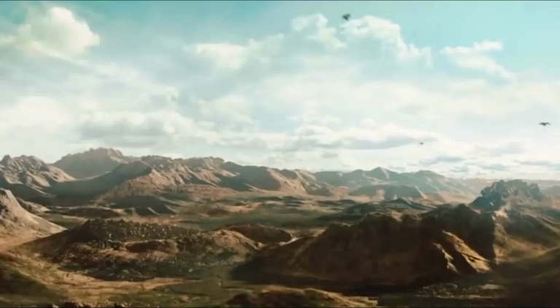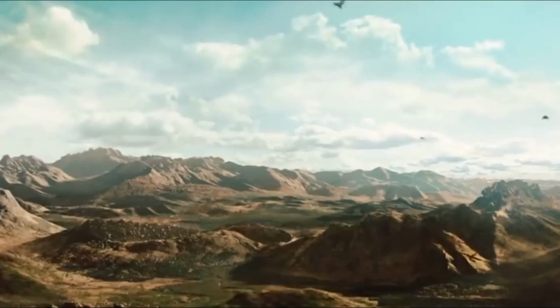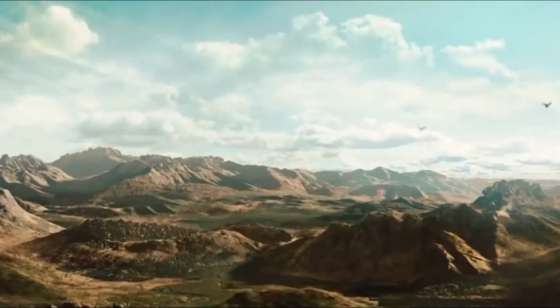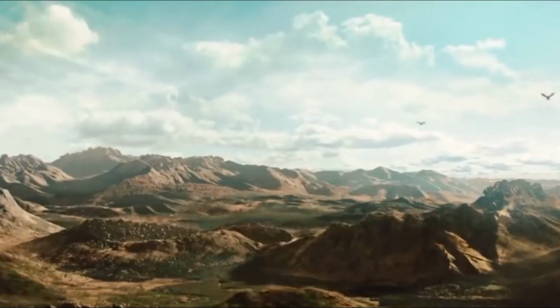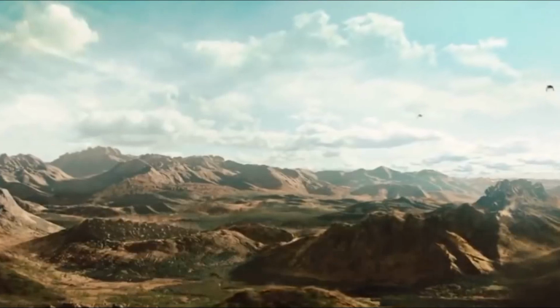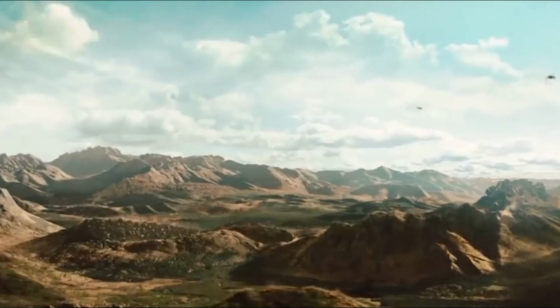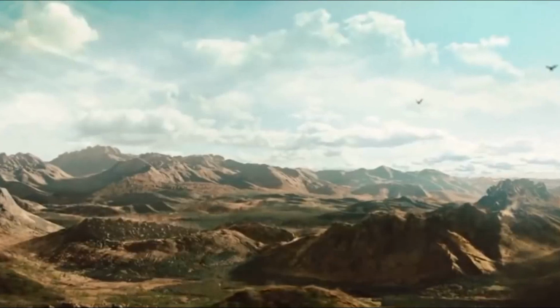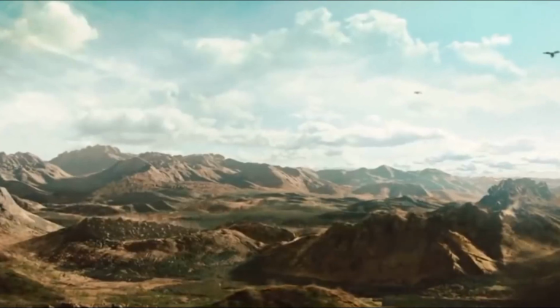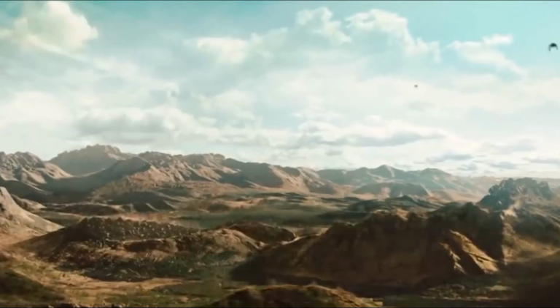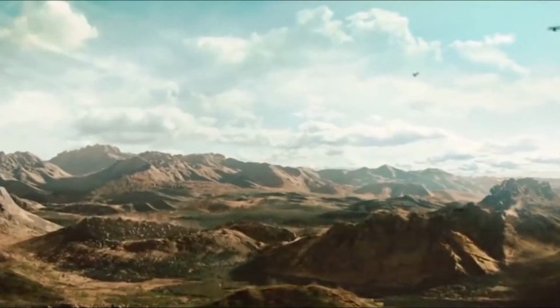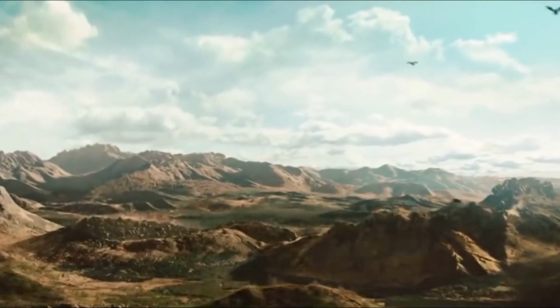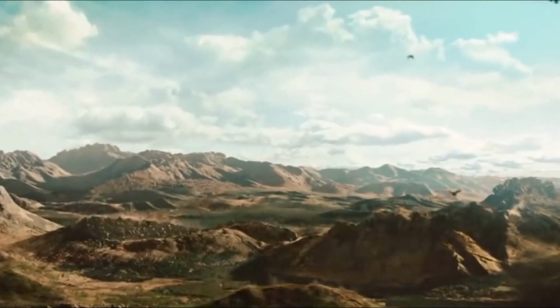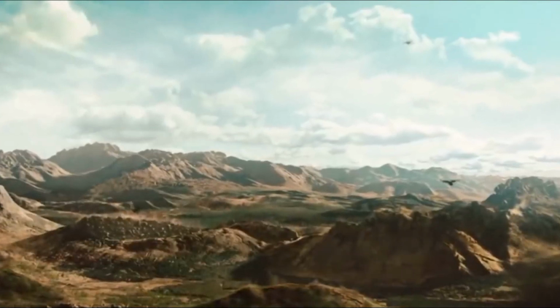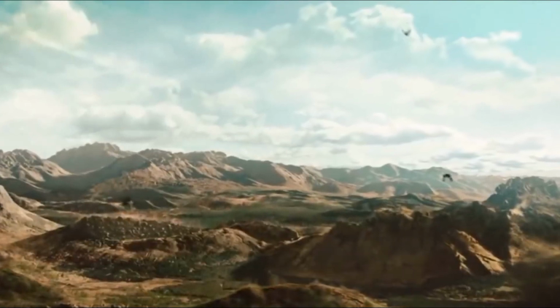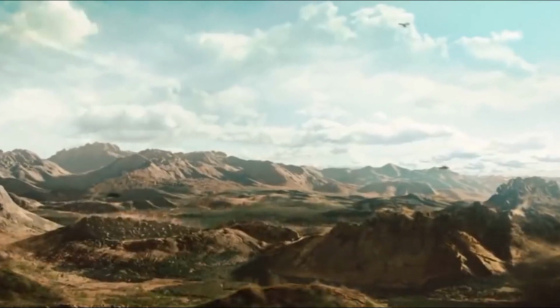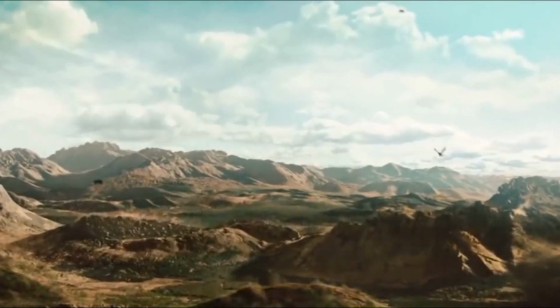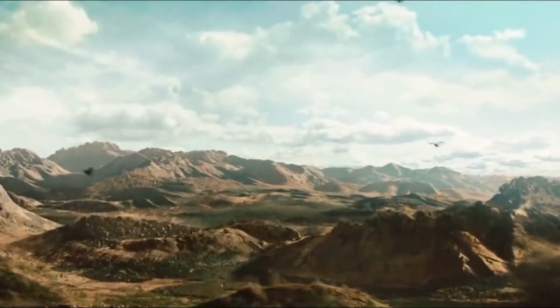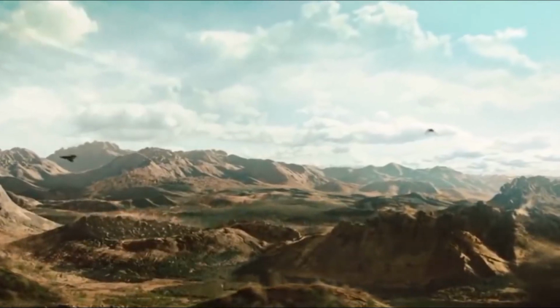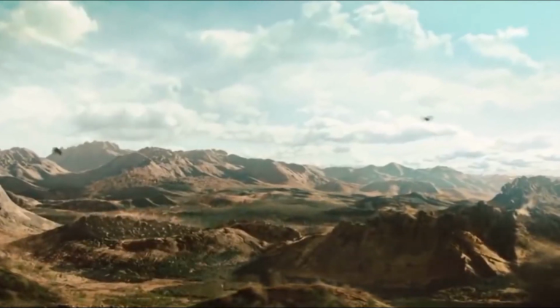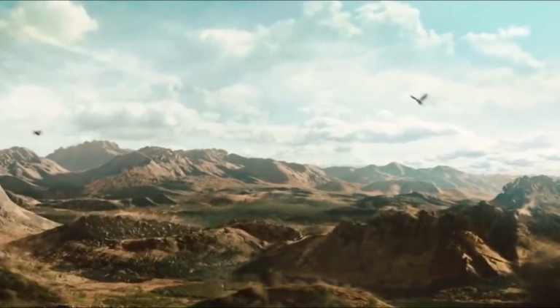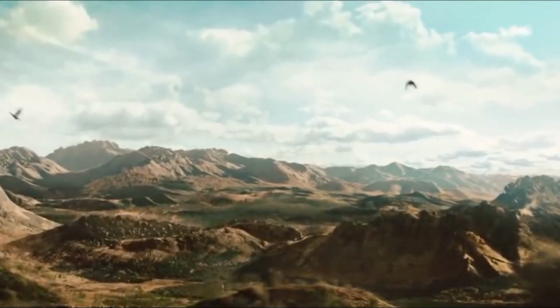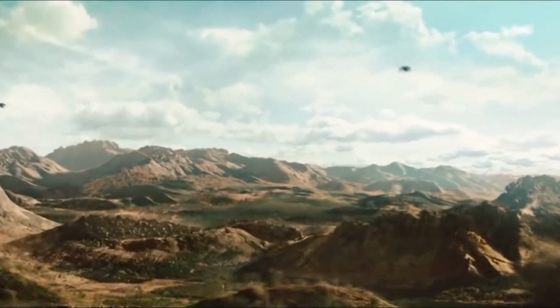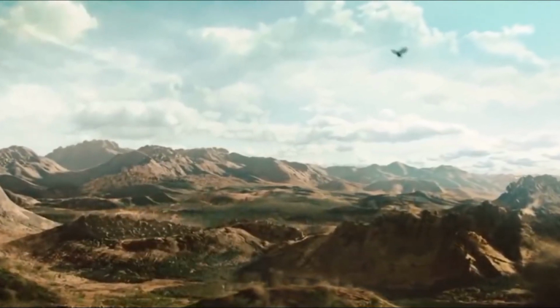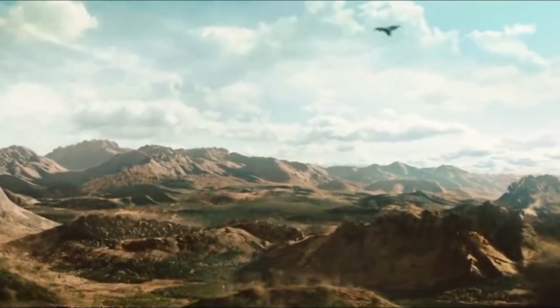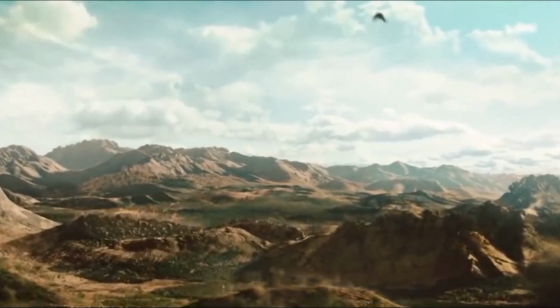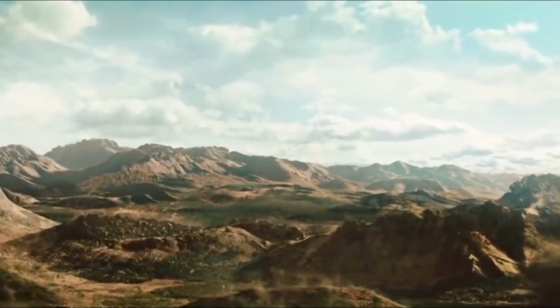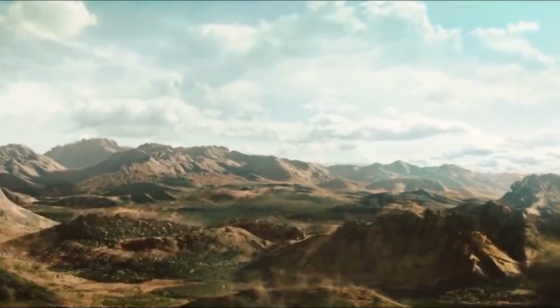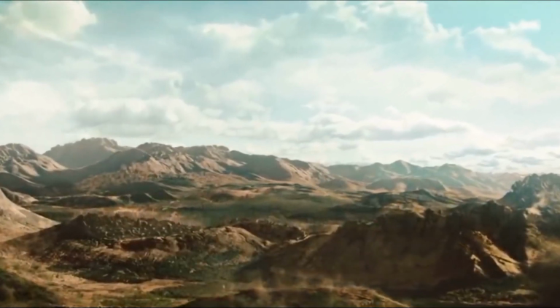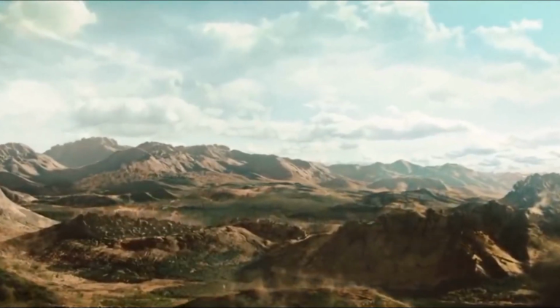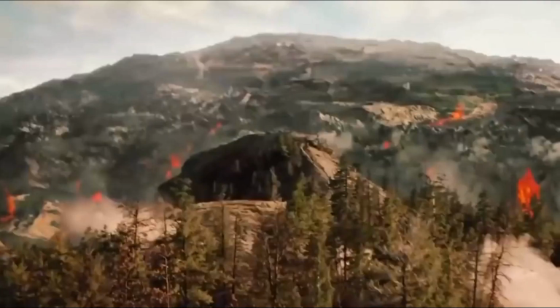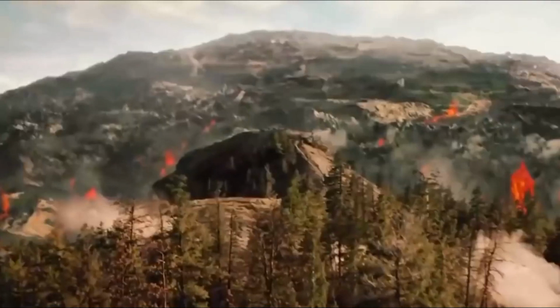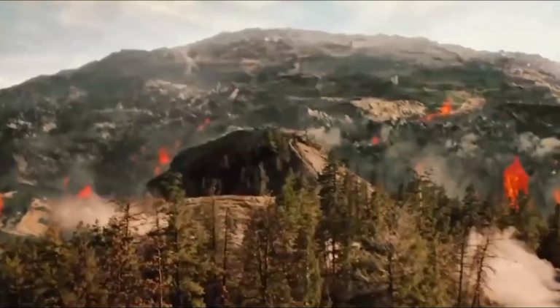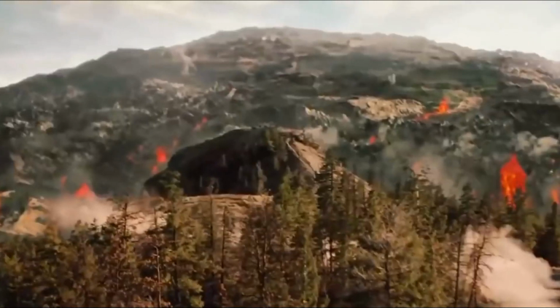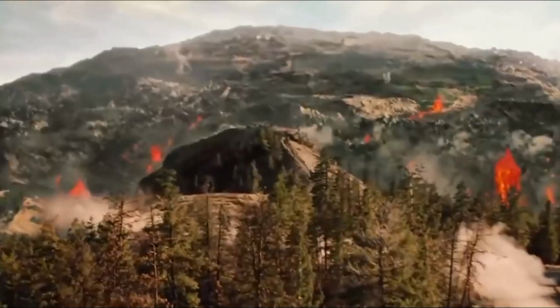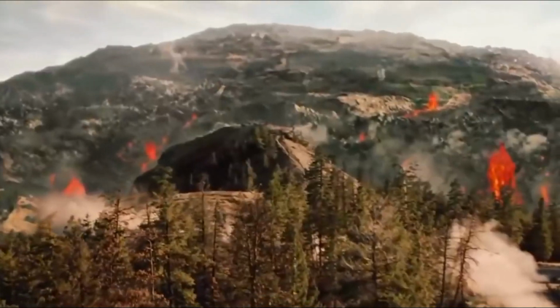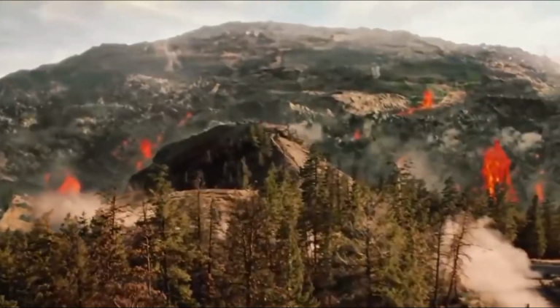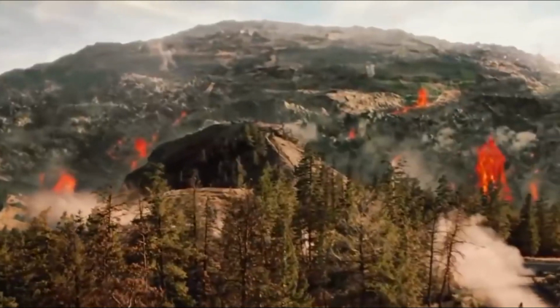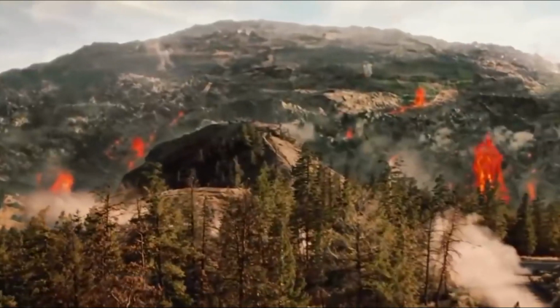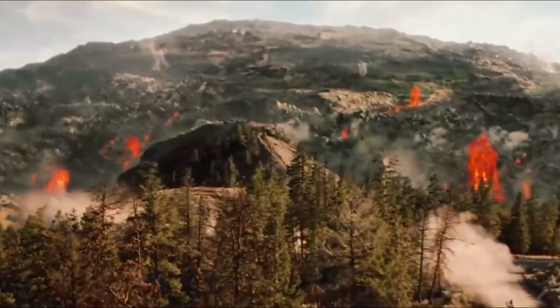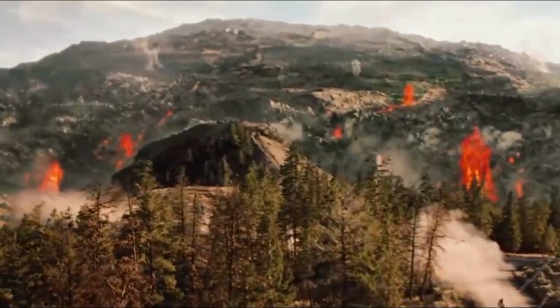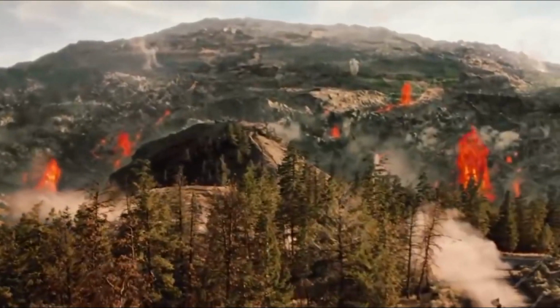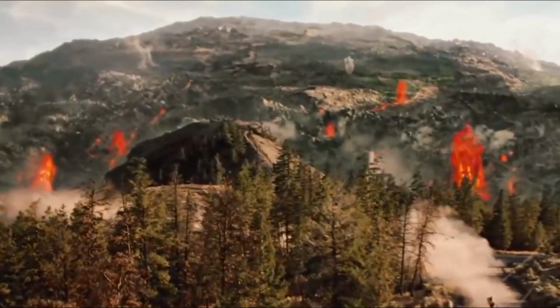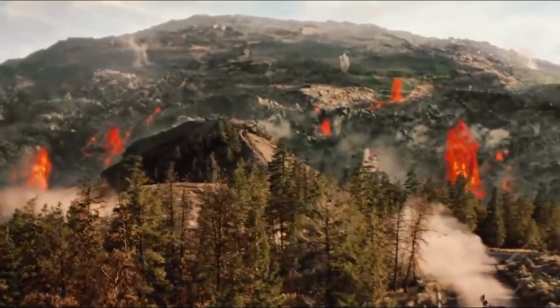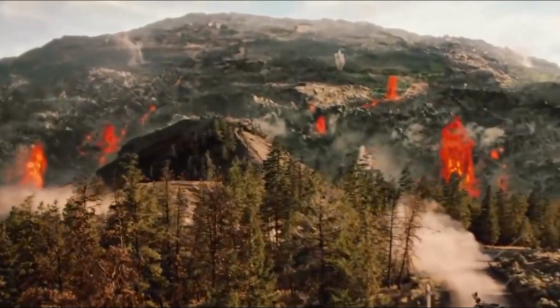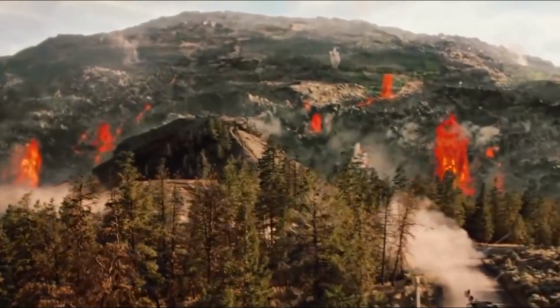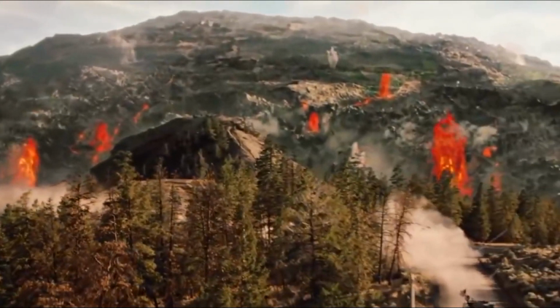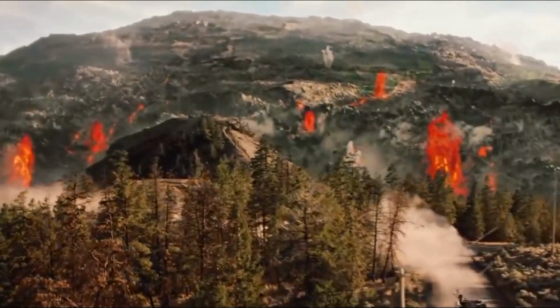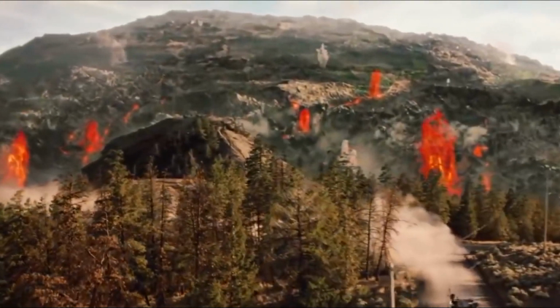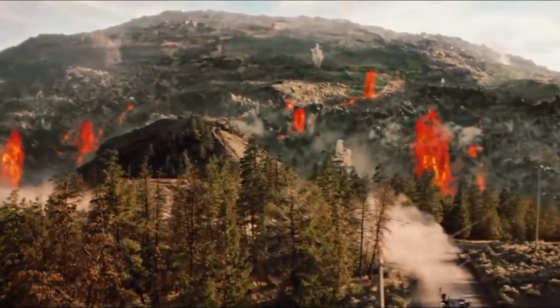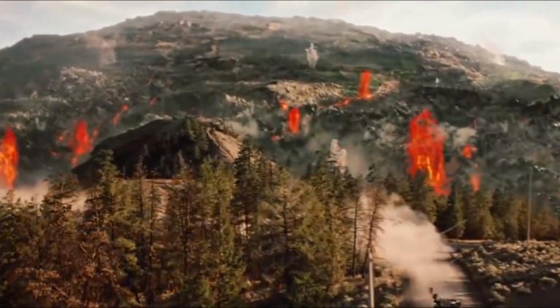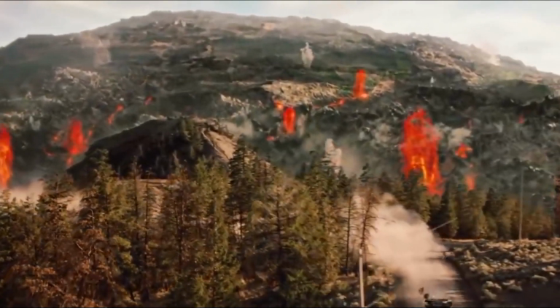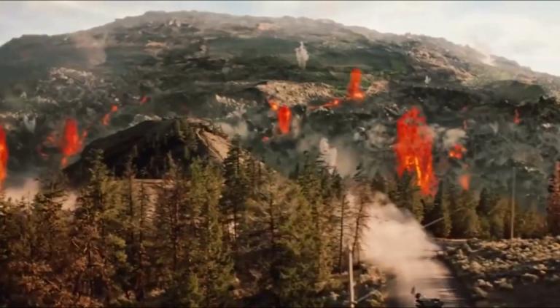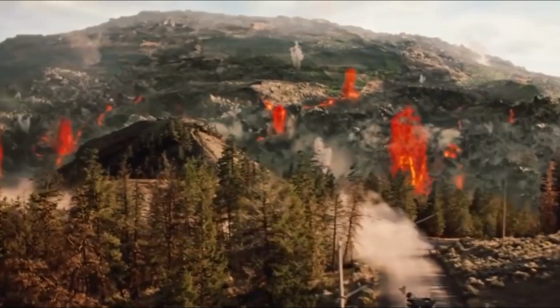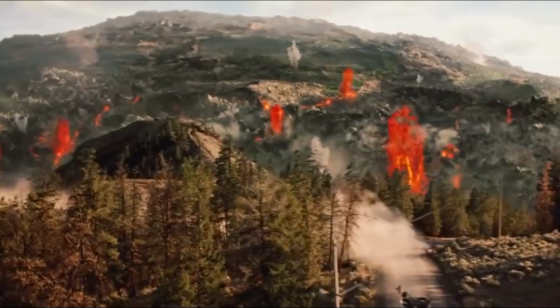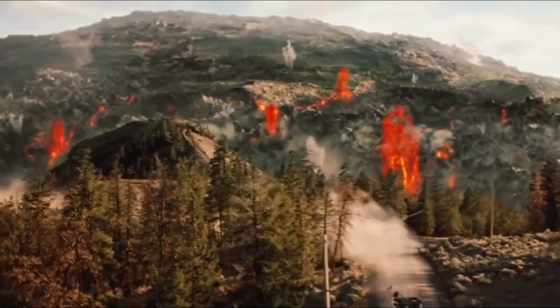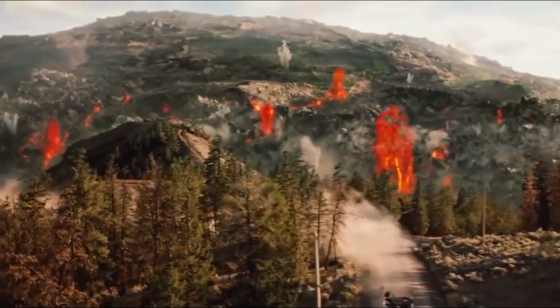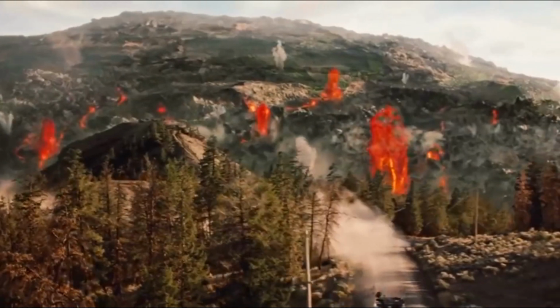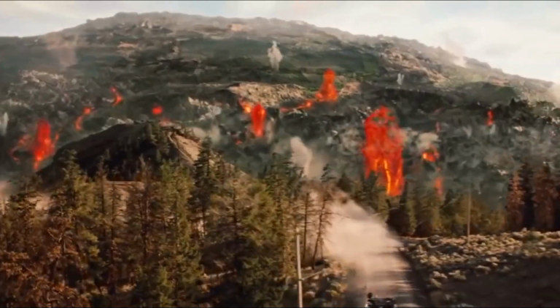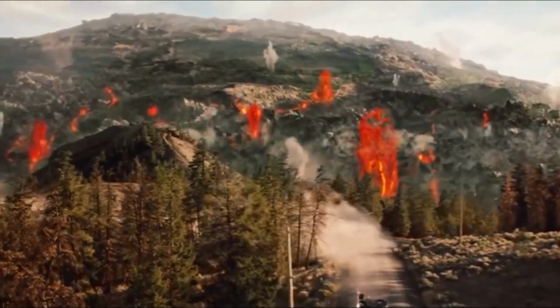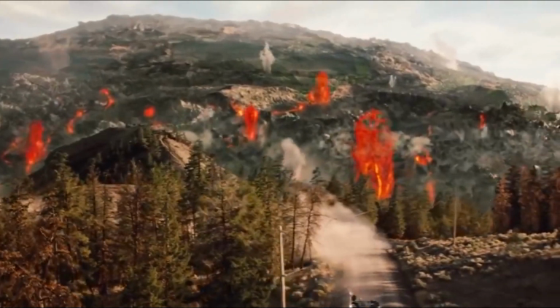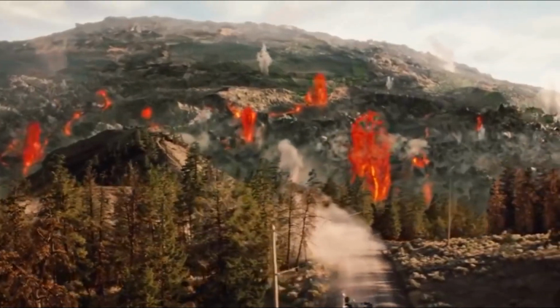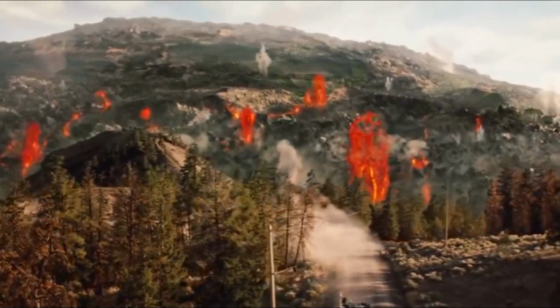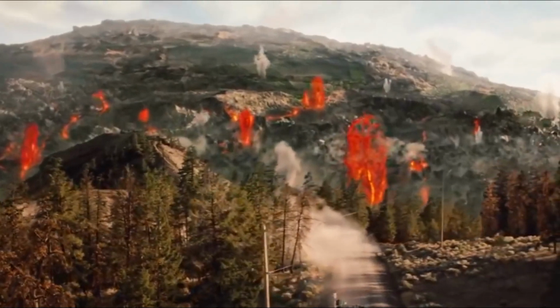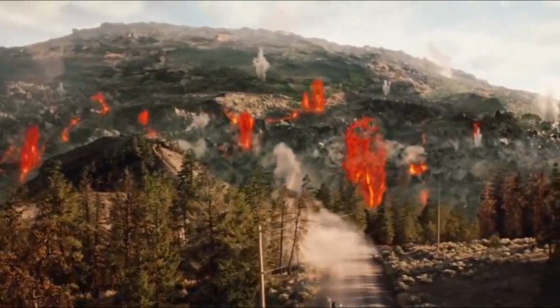Terrifying. The danger that Yellowstone posed that fateful day, how devastating it was to the world.